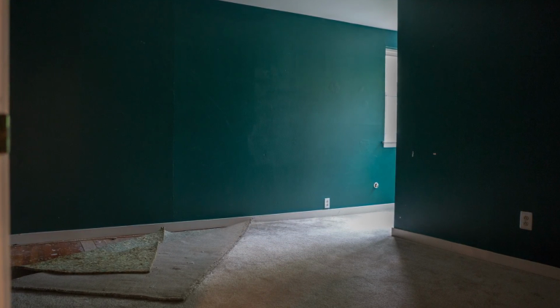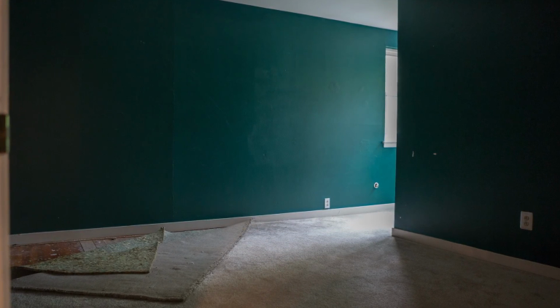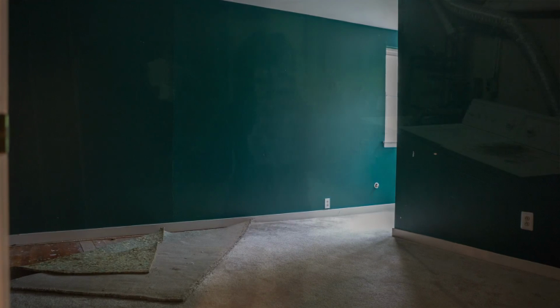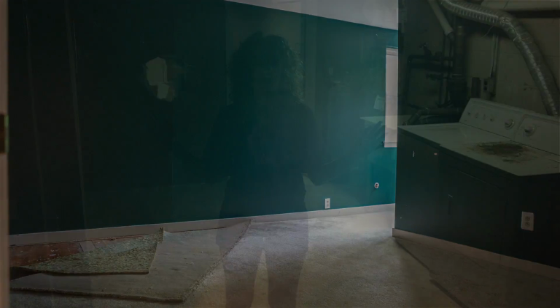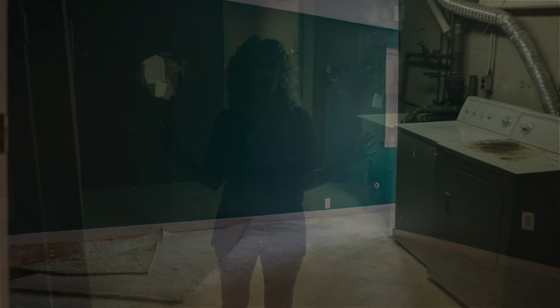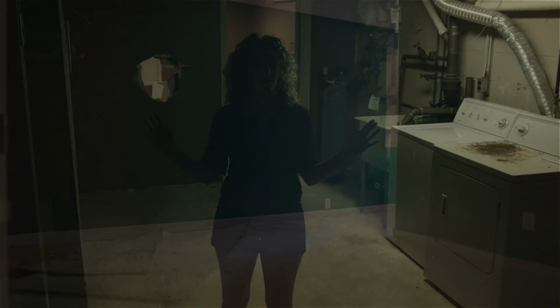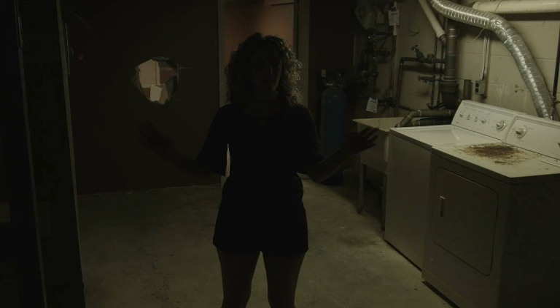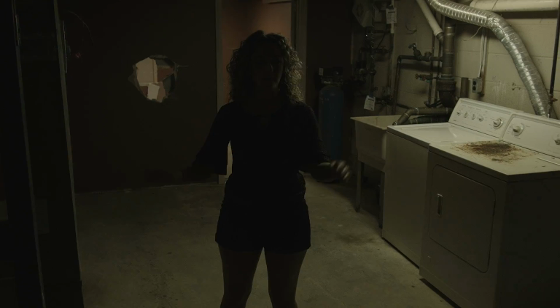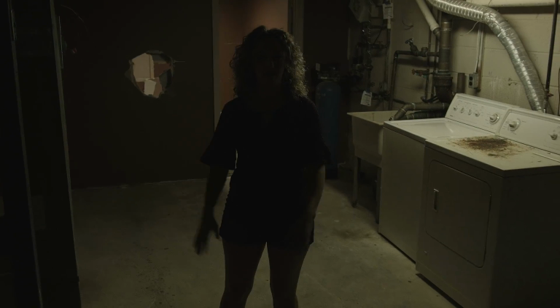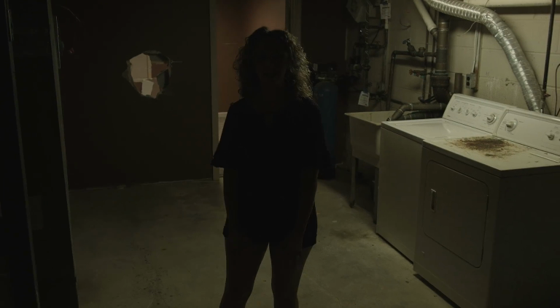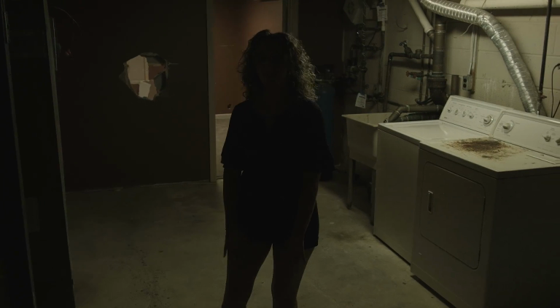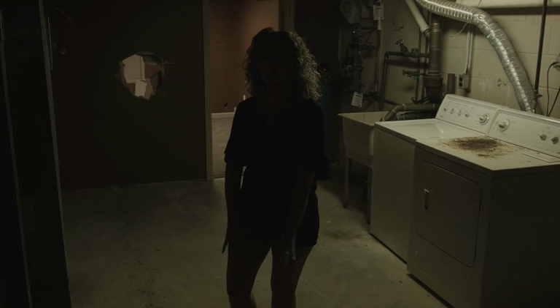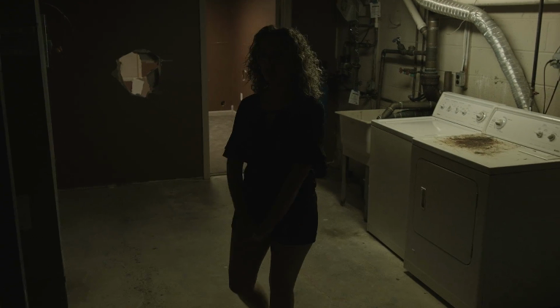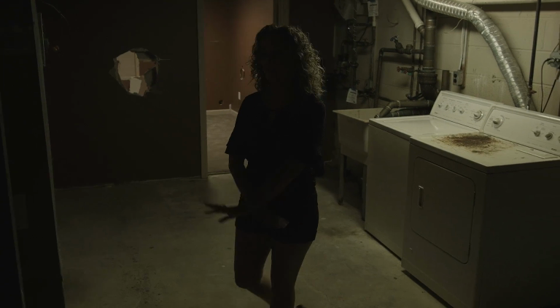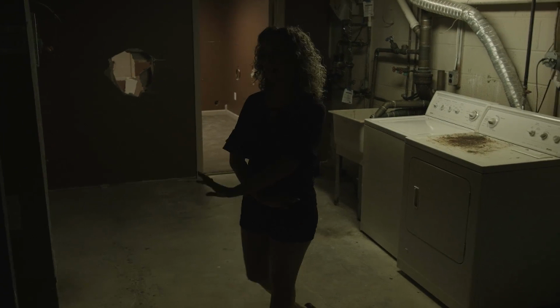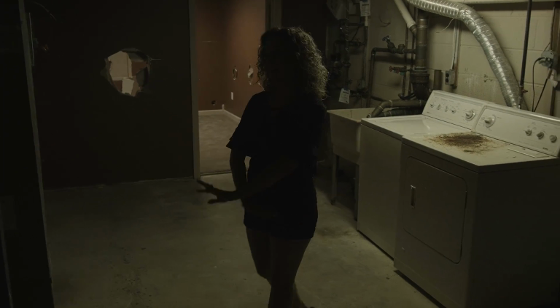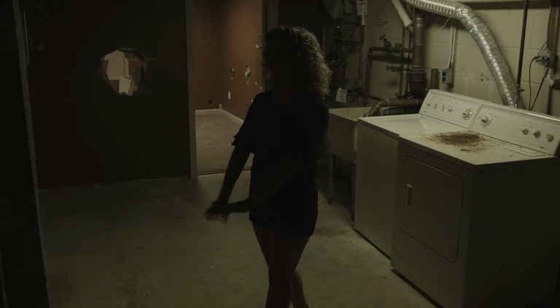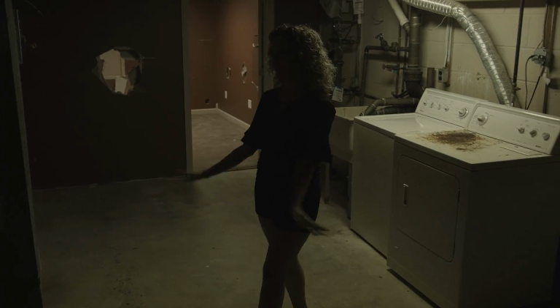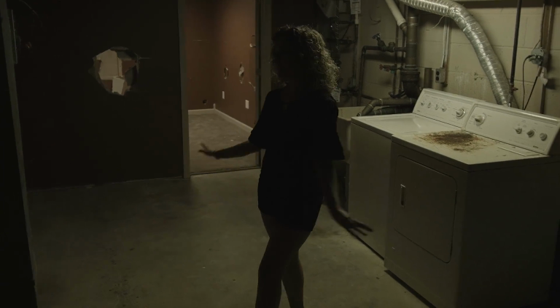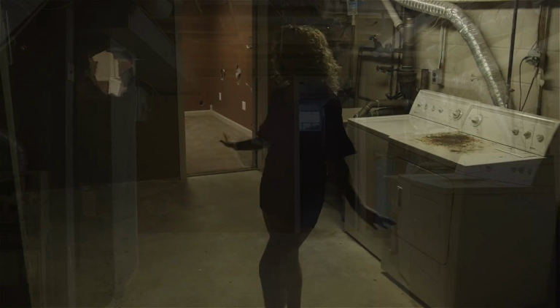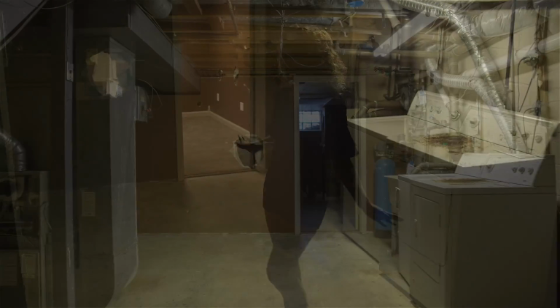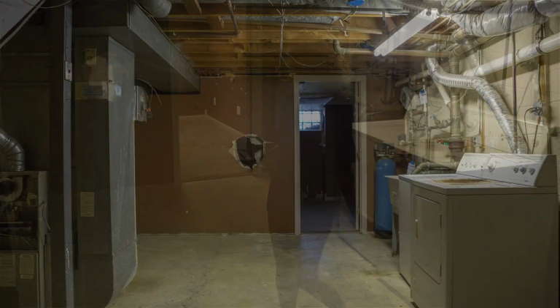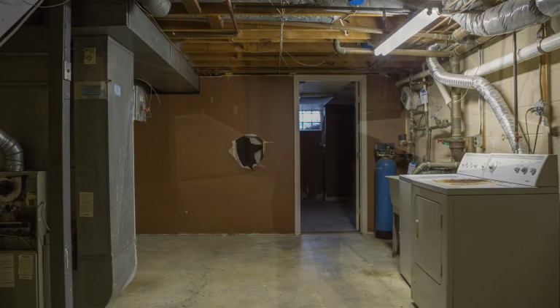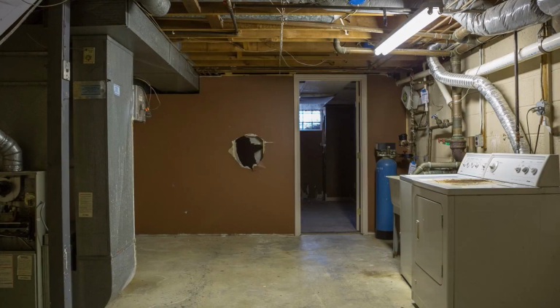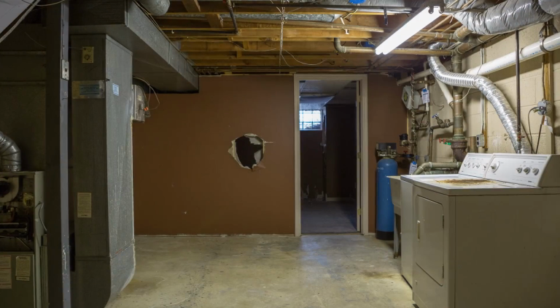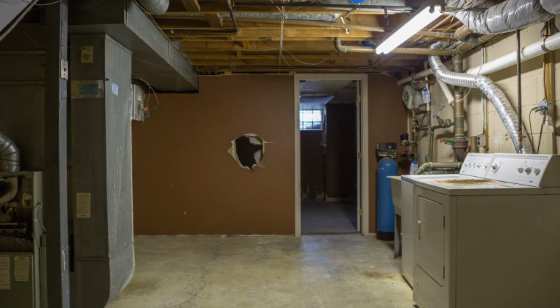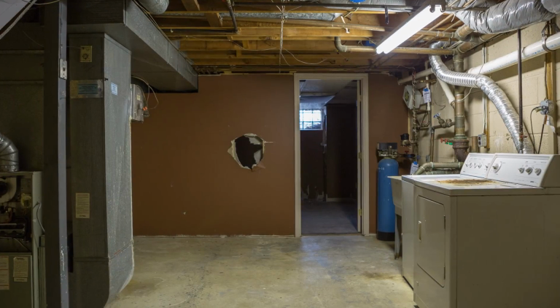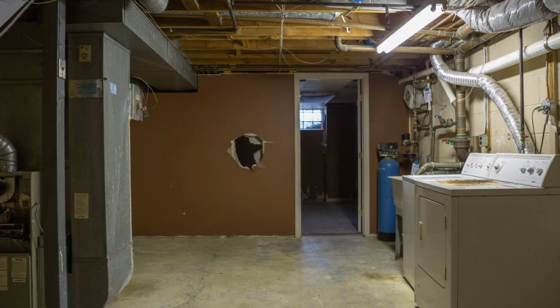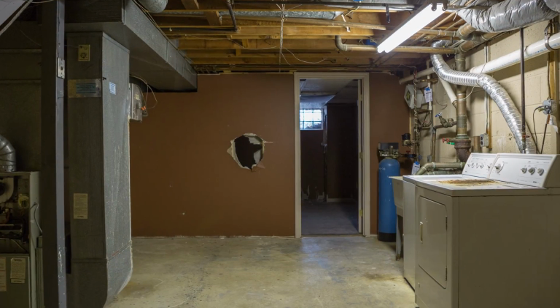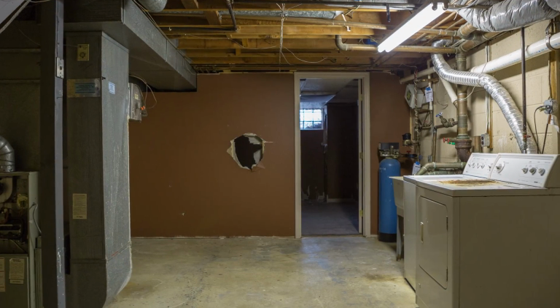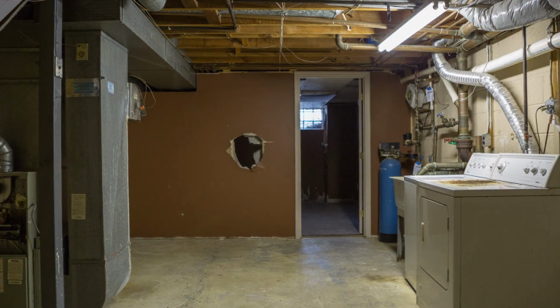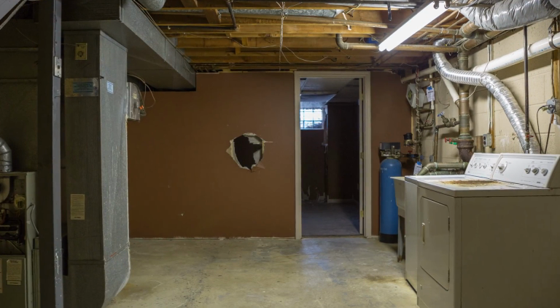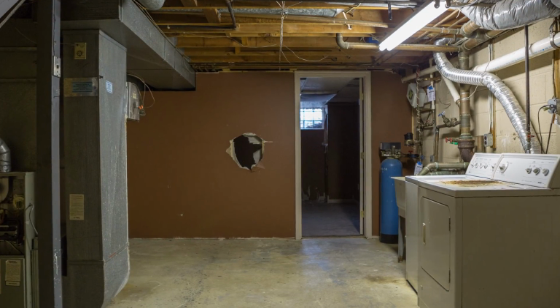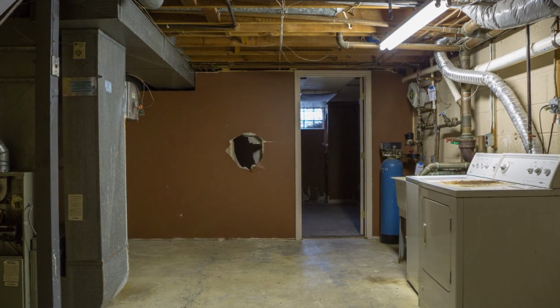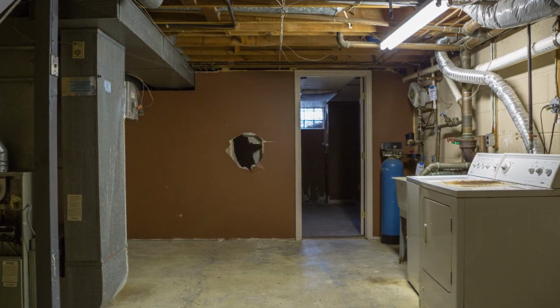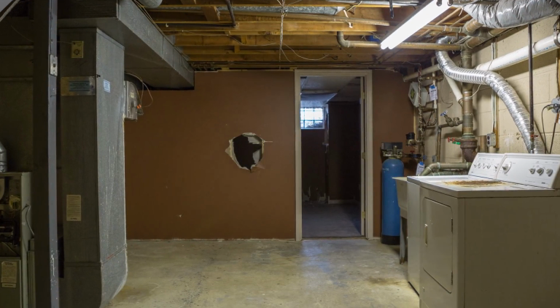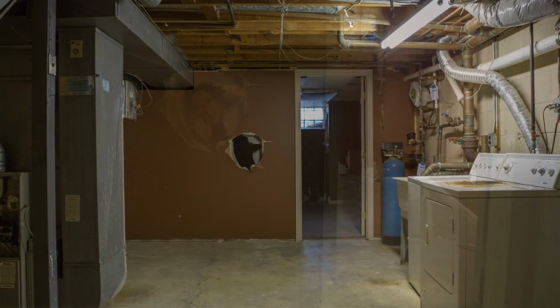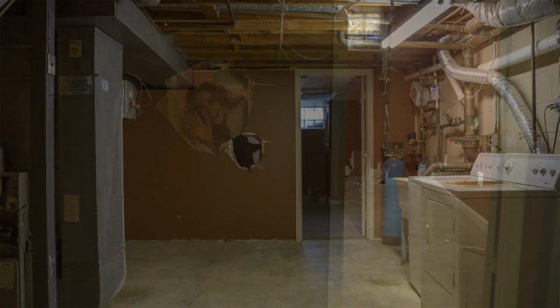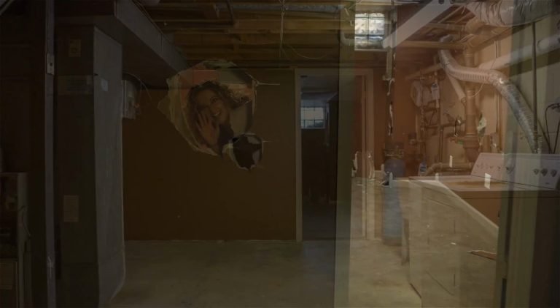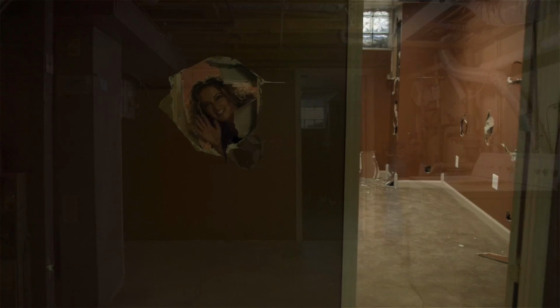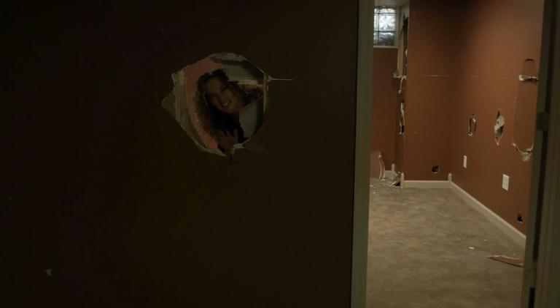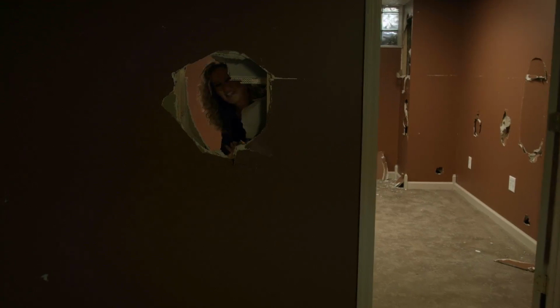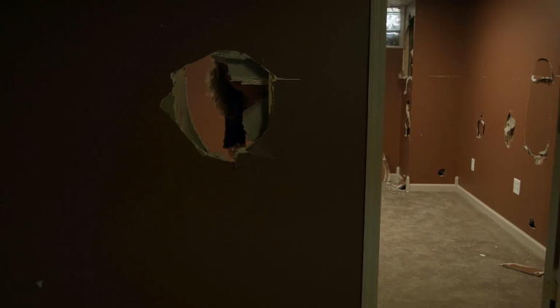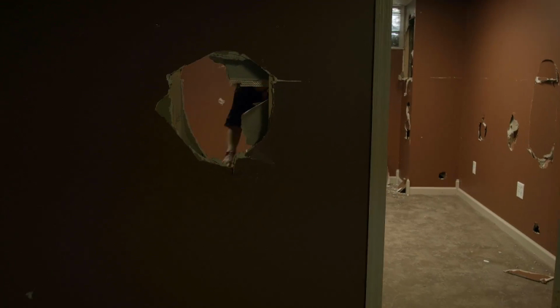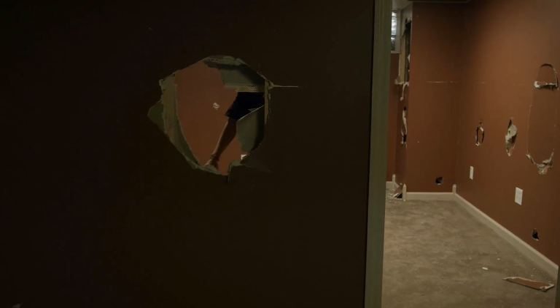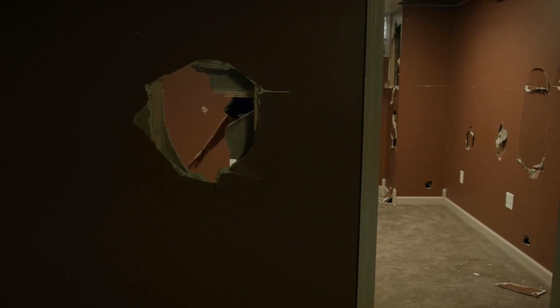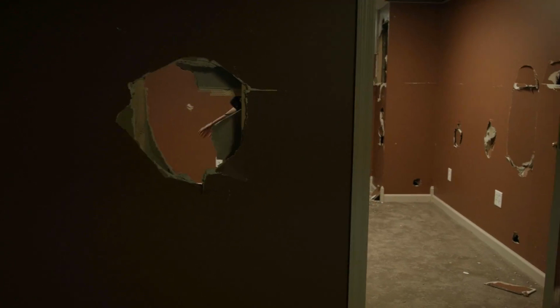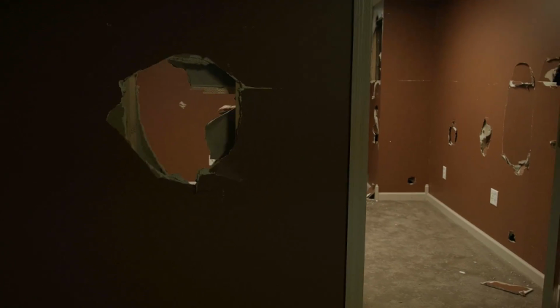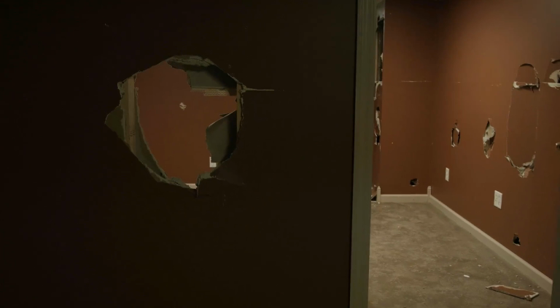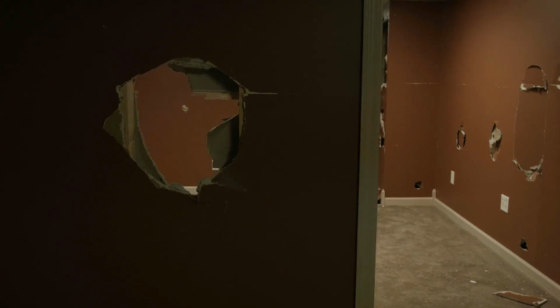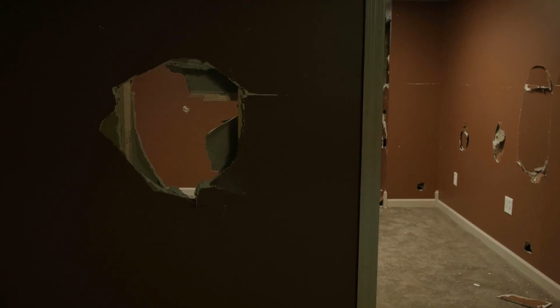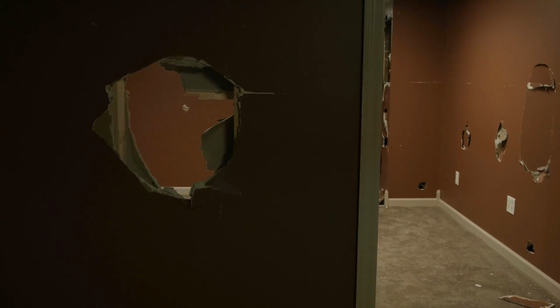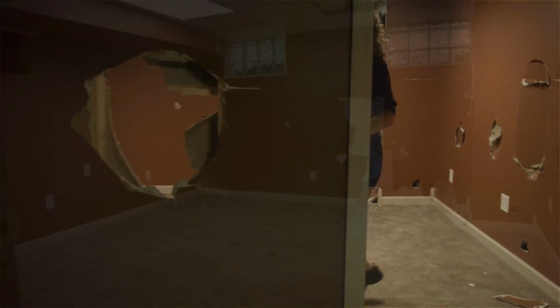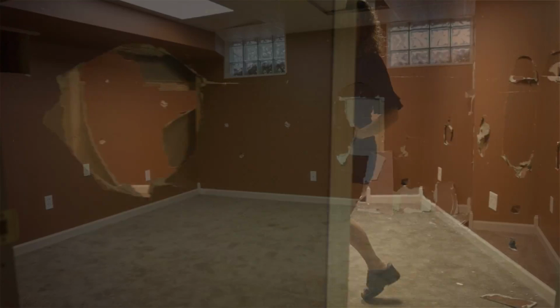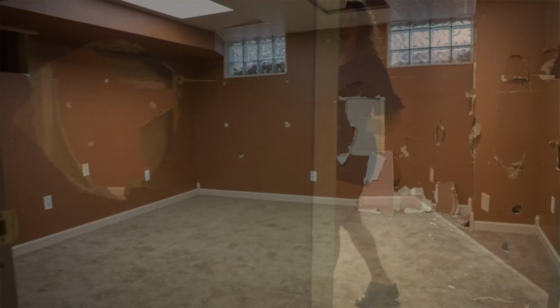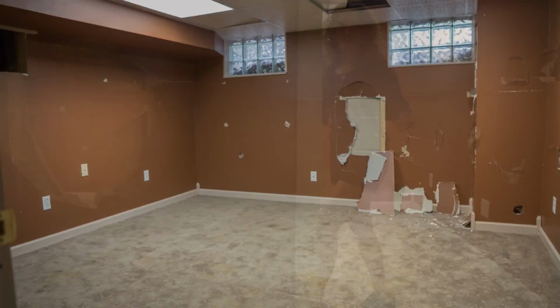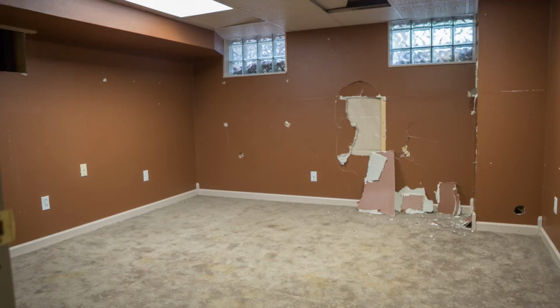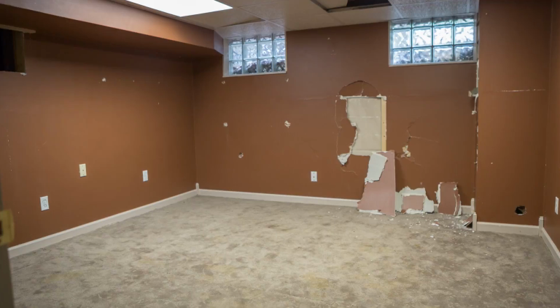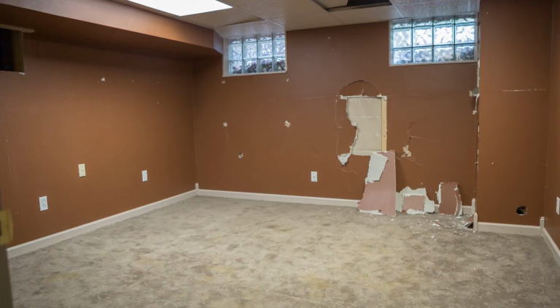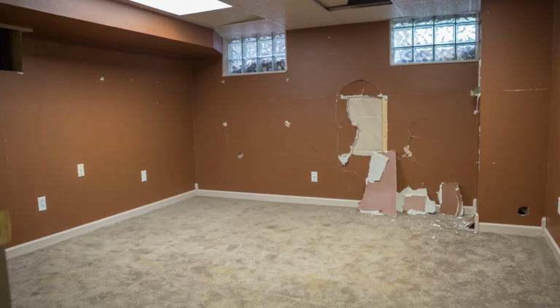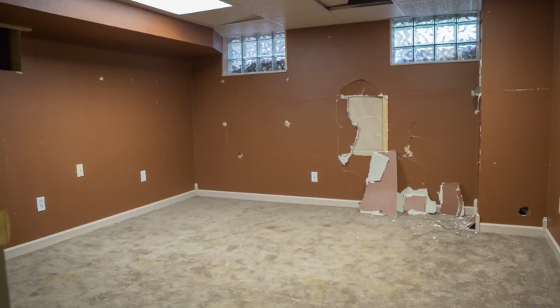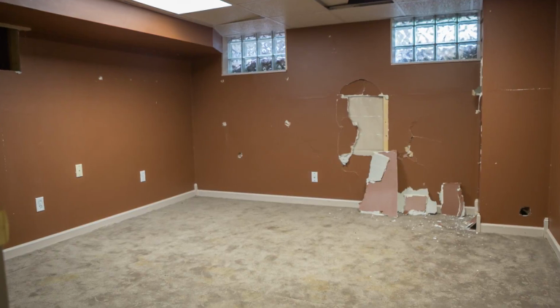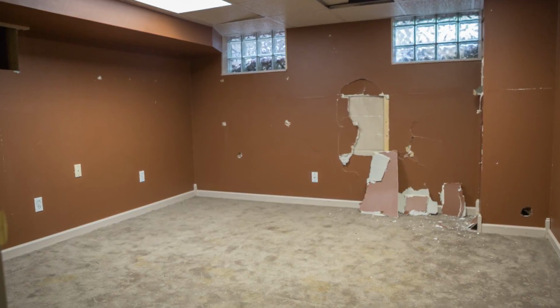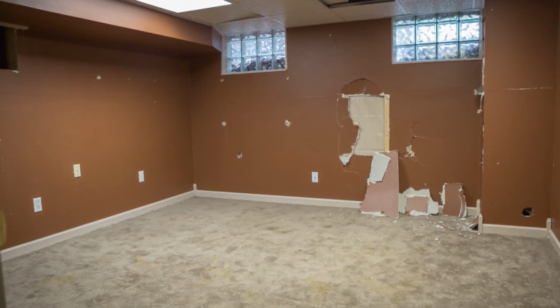So here we are in the basement. You can see this part is completely unfinished. We plan to put an office in here.